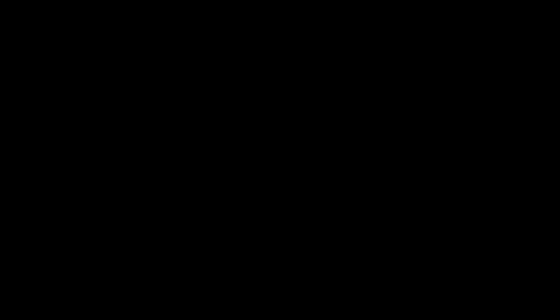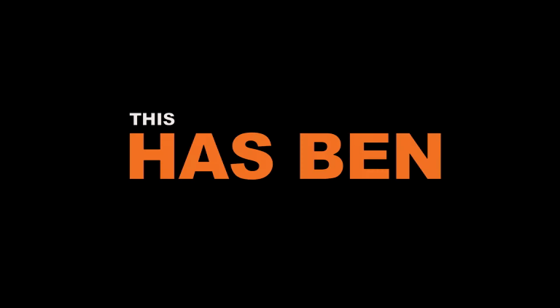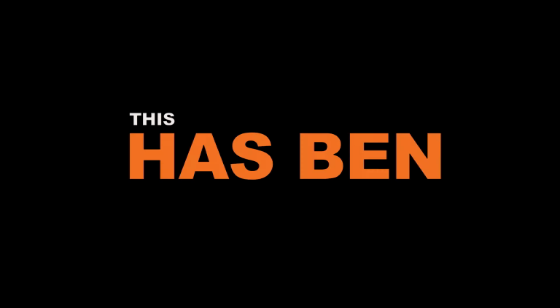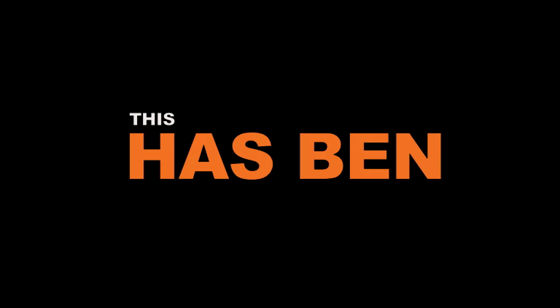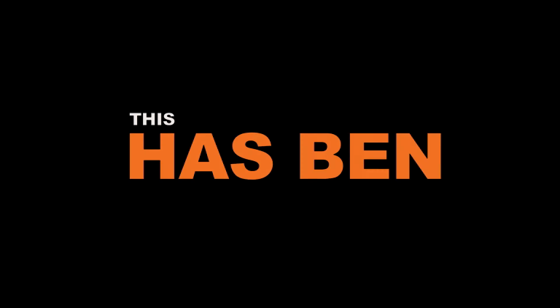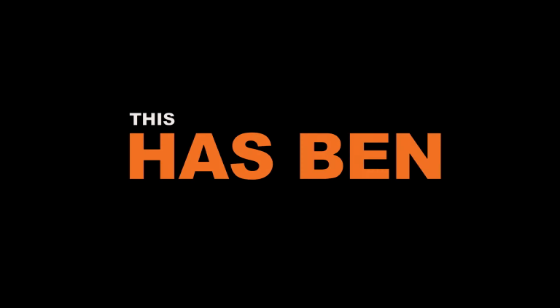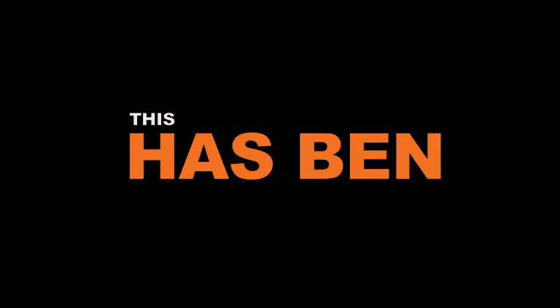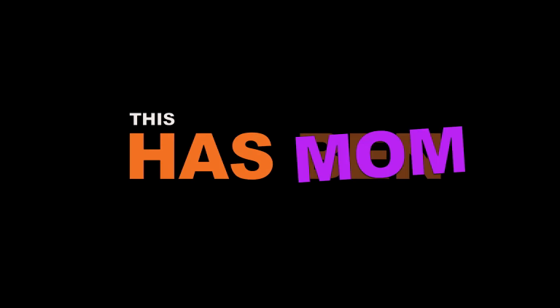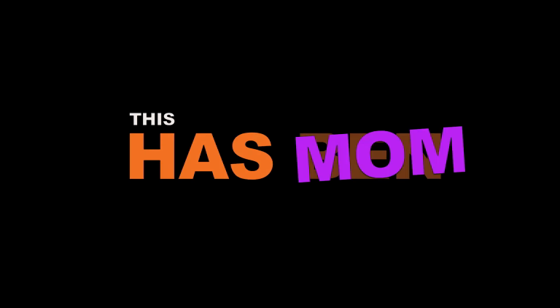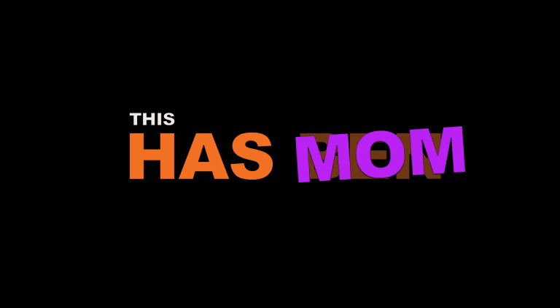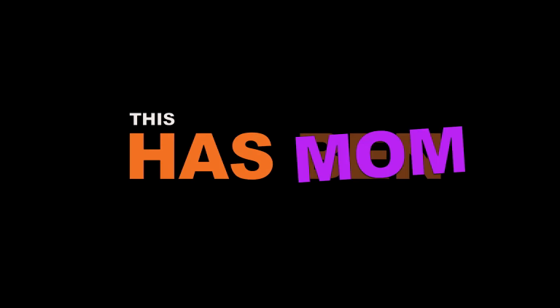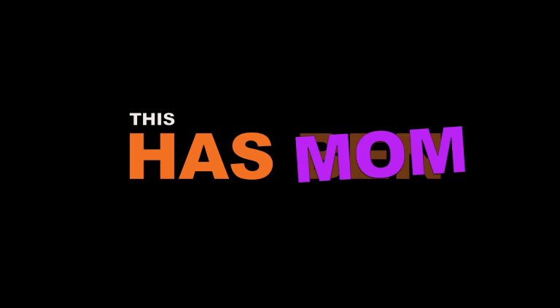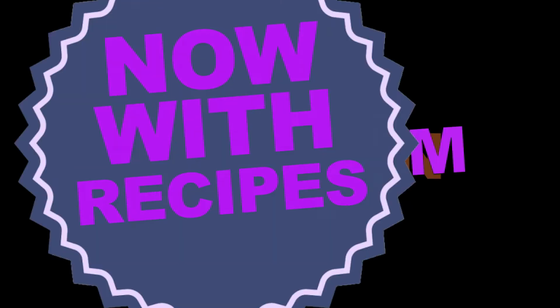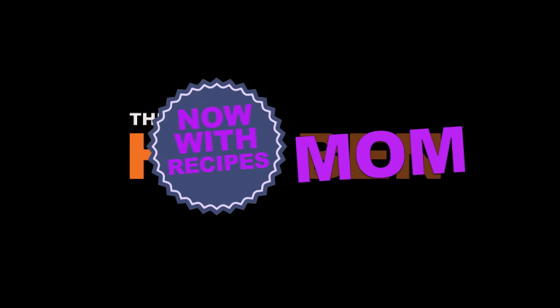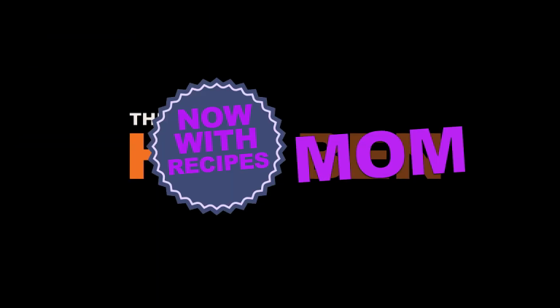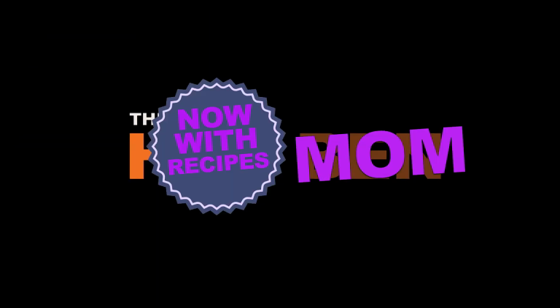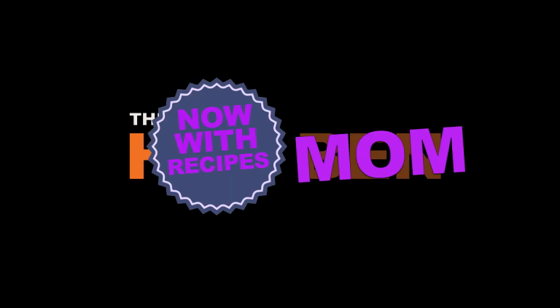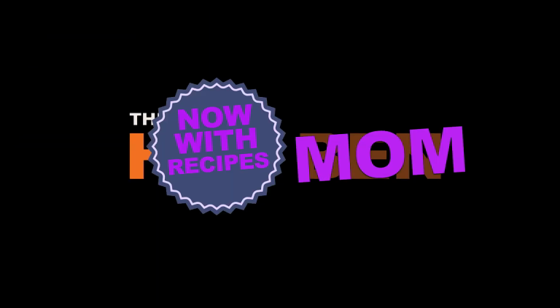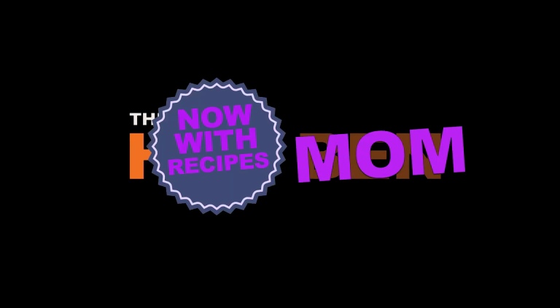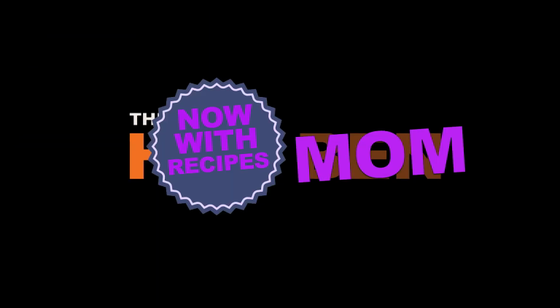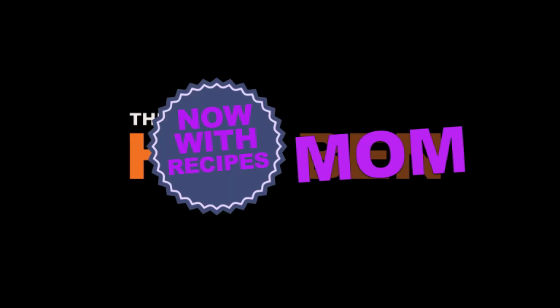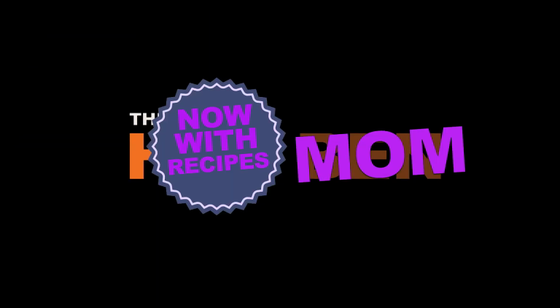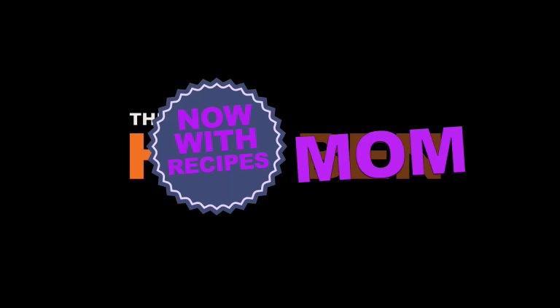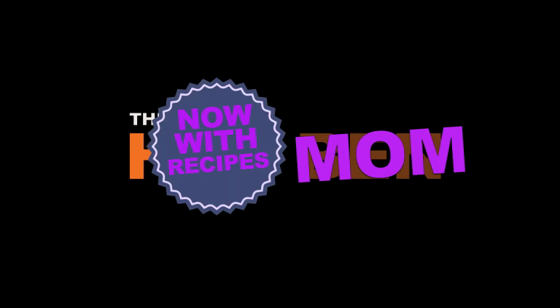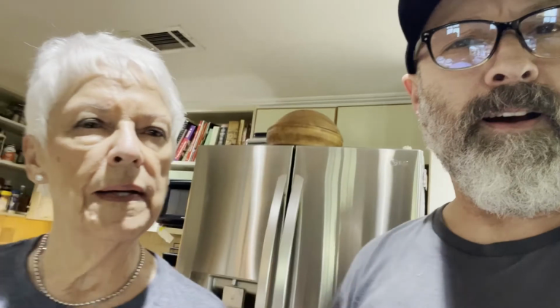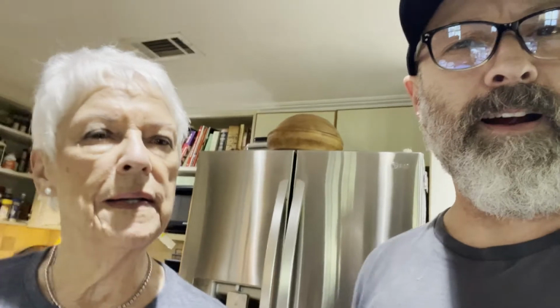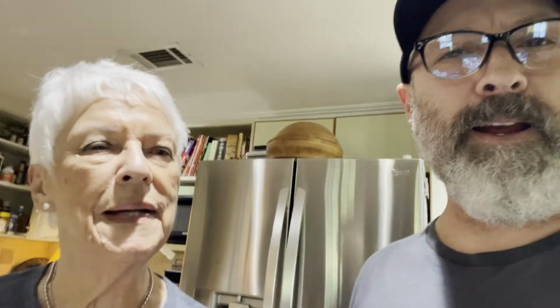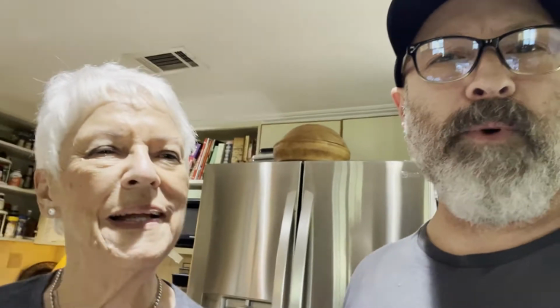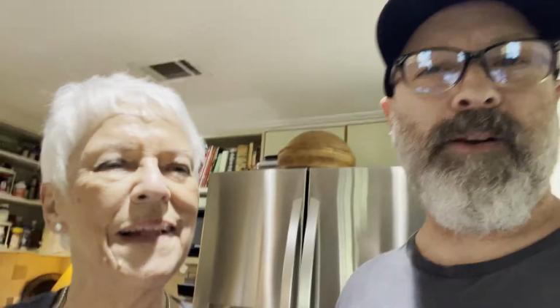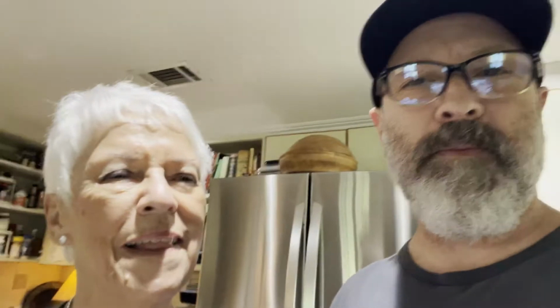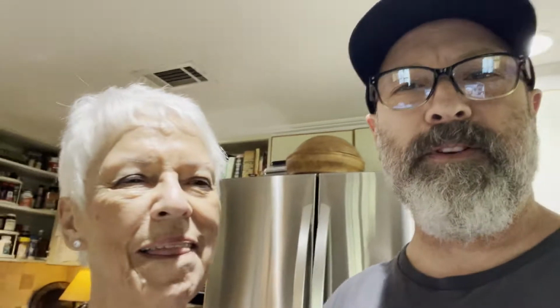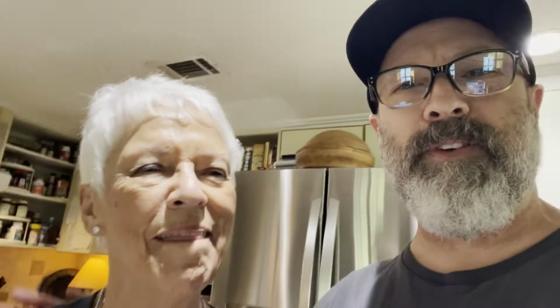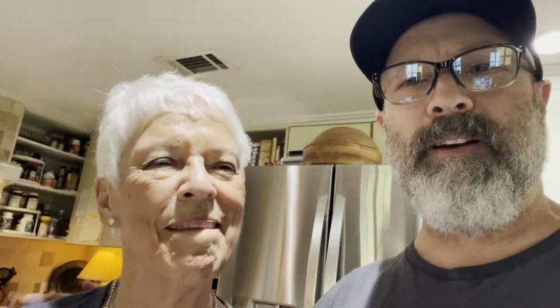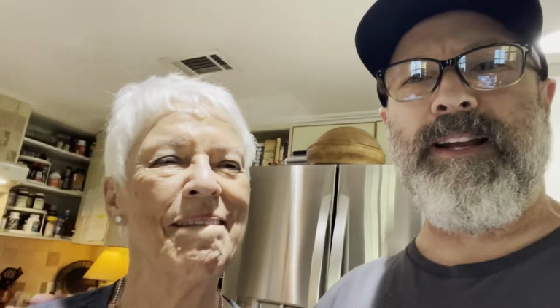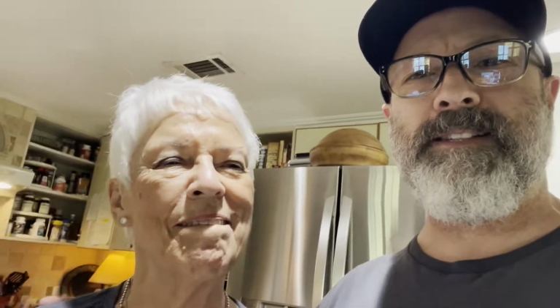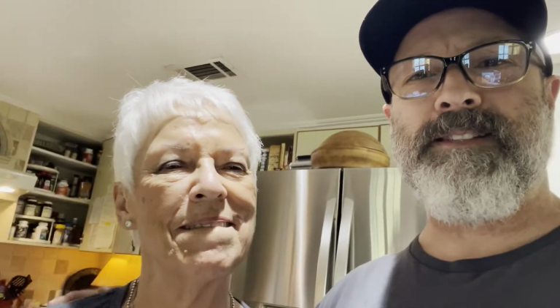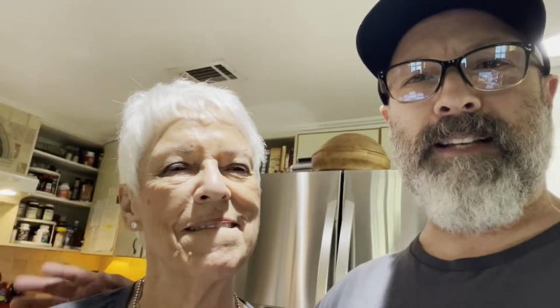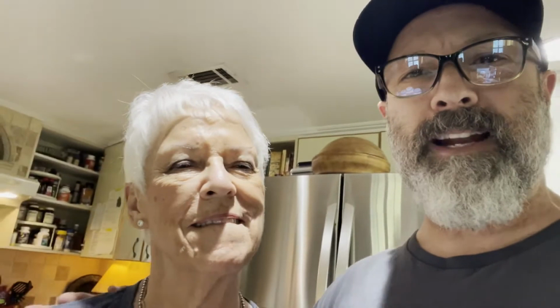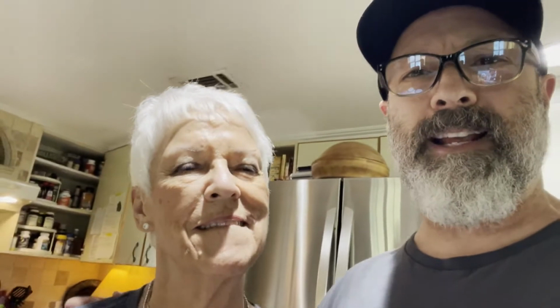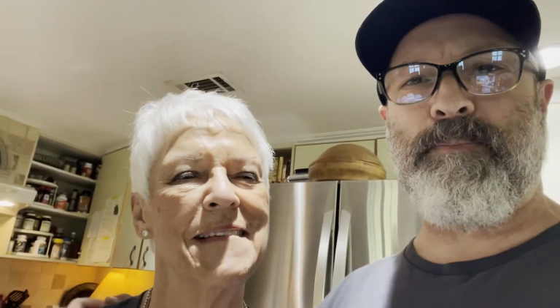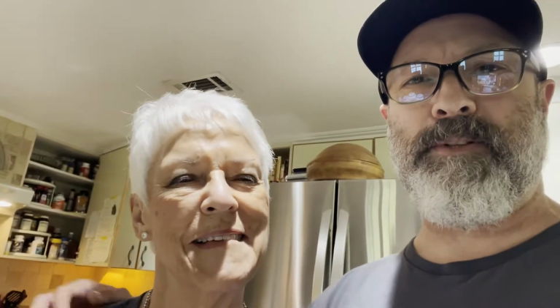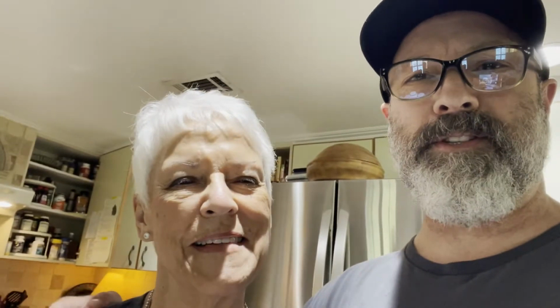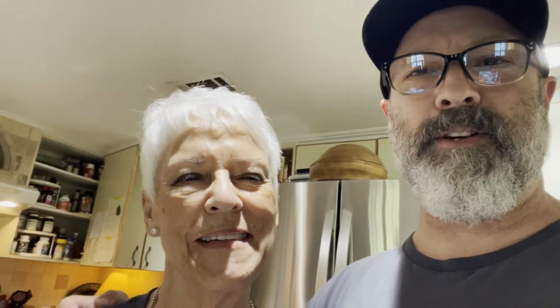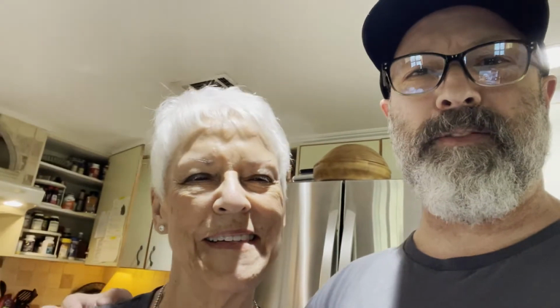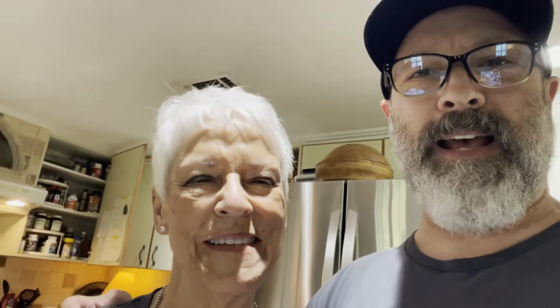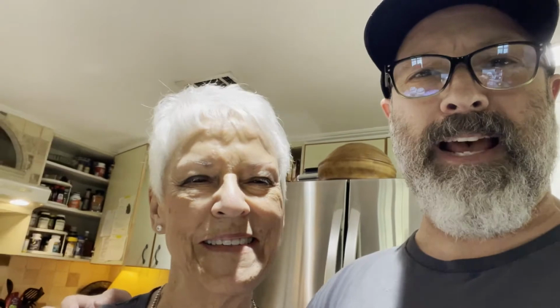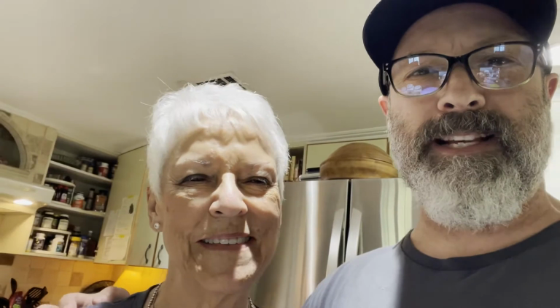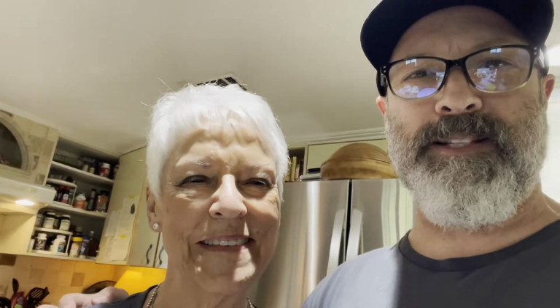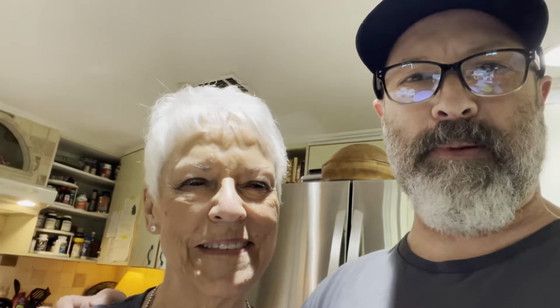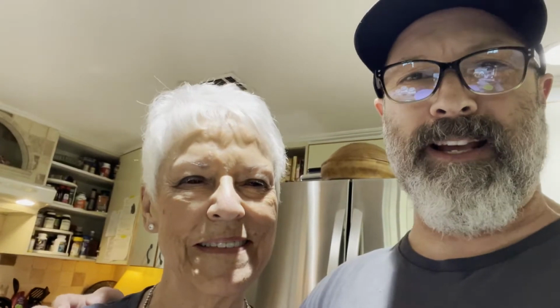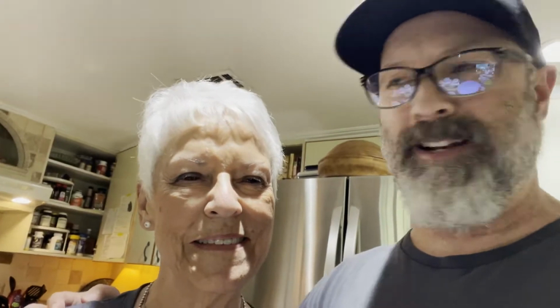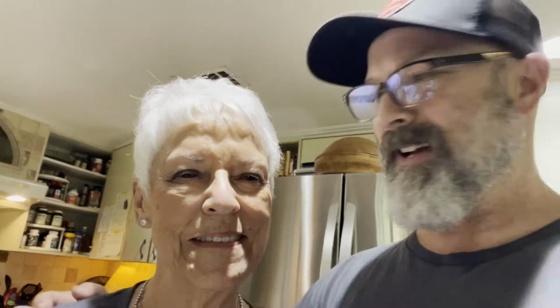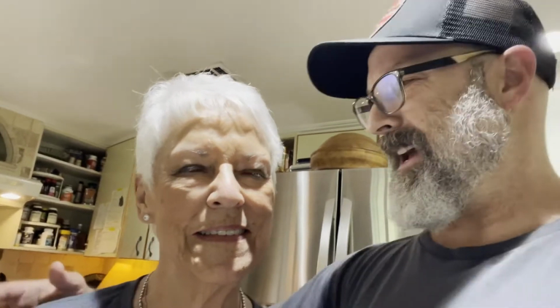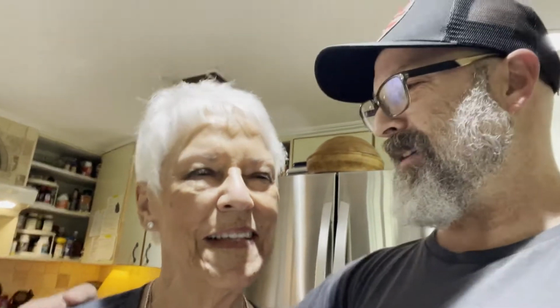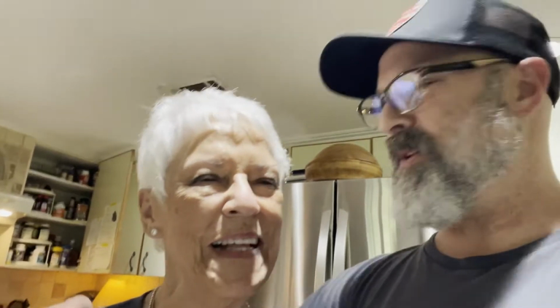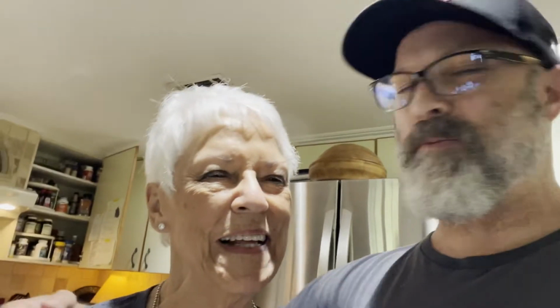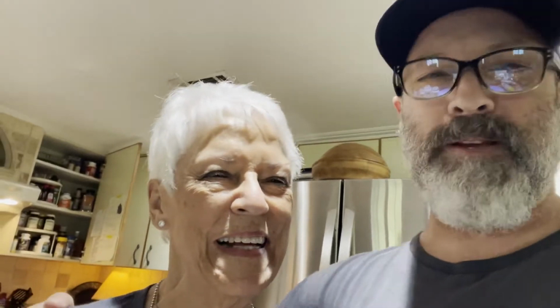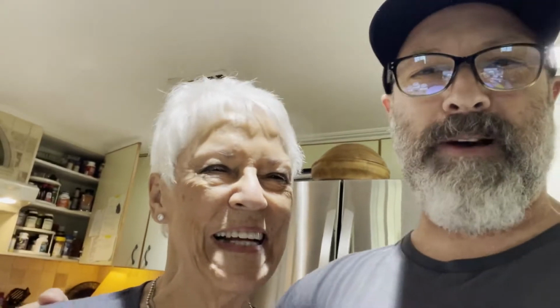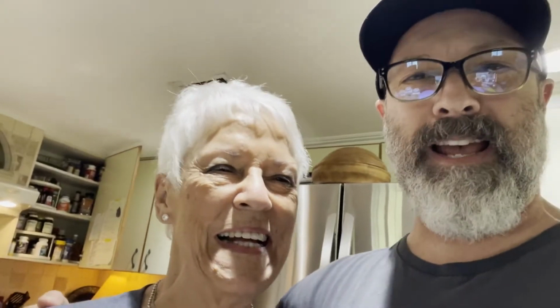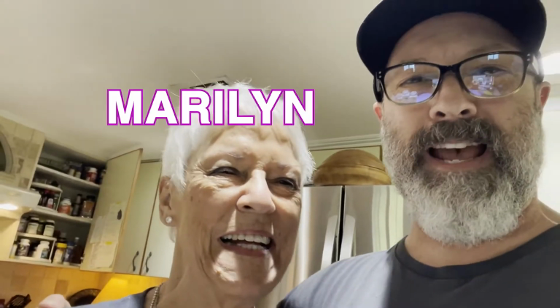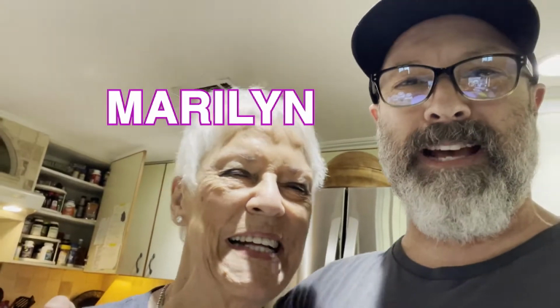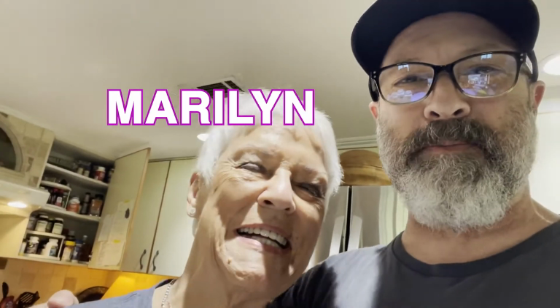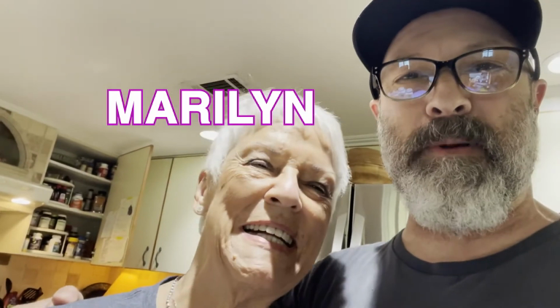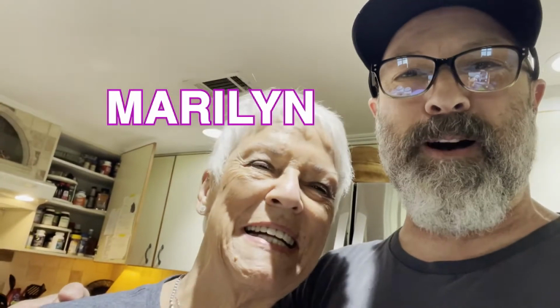This Has Mom, now with recipes. All right, welcome to a very exciting episode of Has Ben. I have with me my Has Mom.